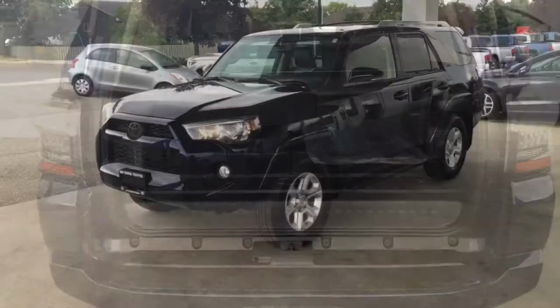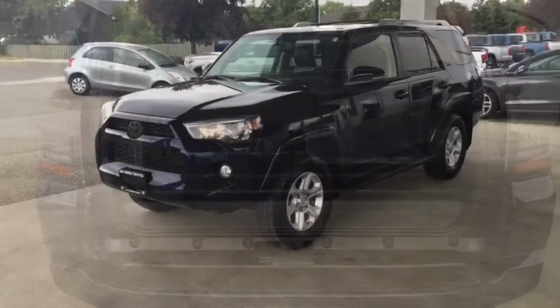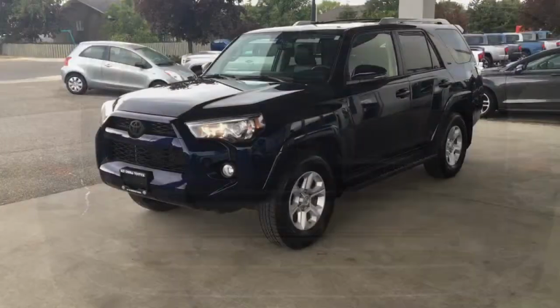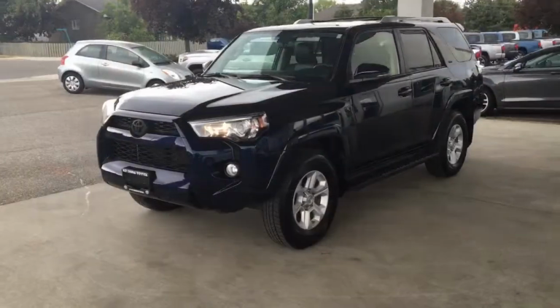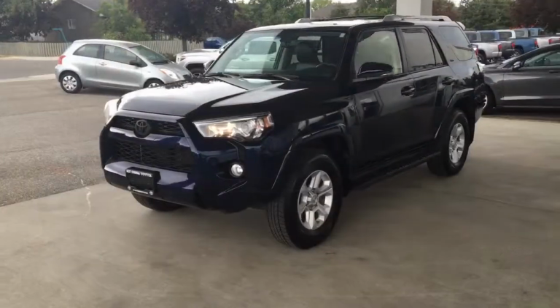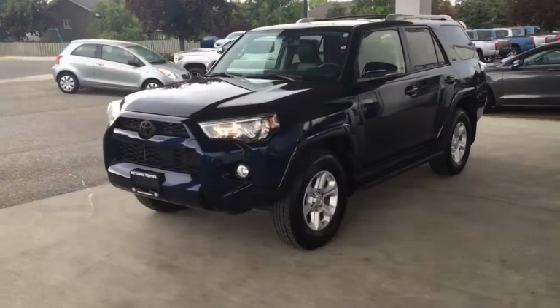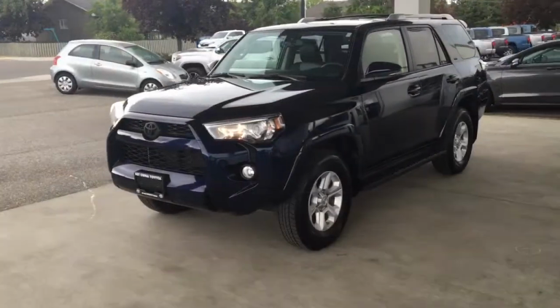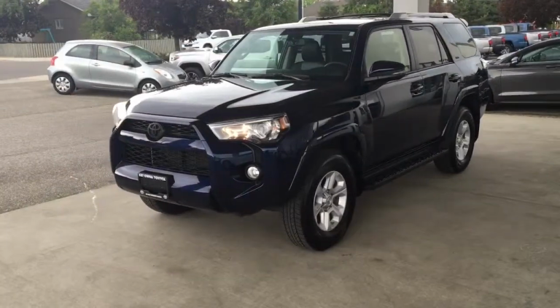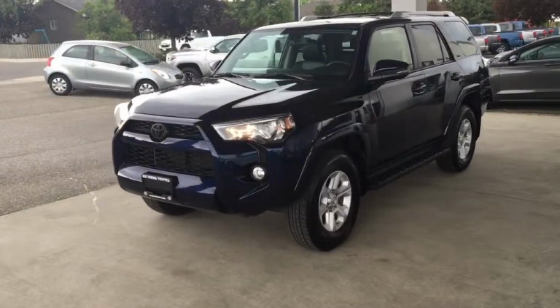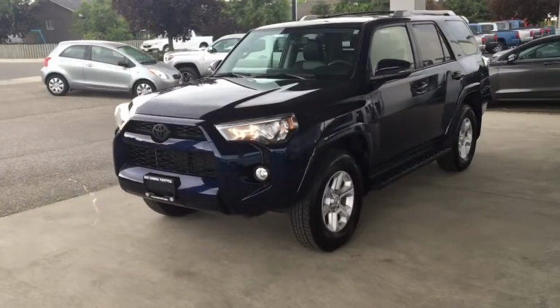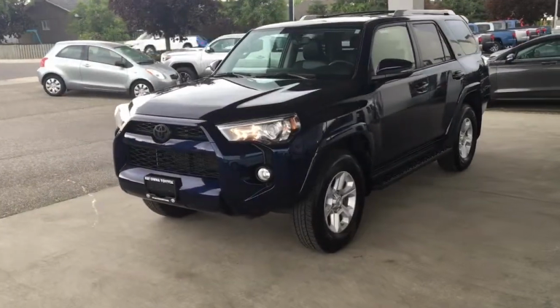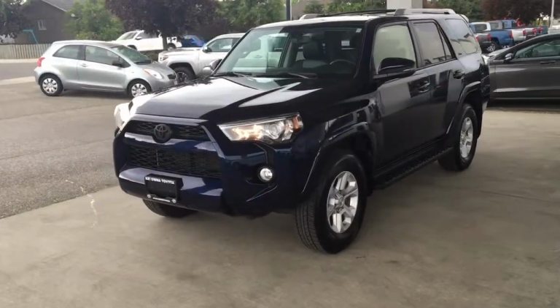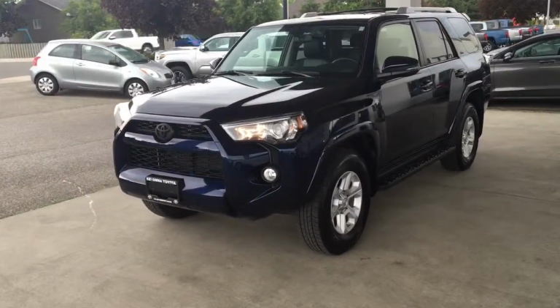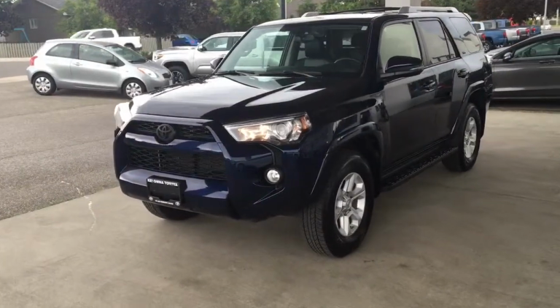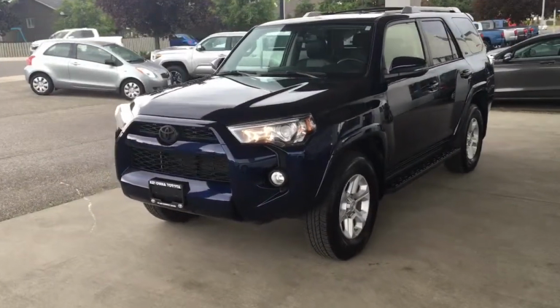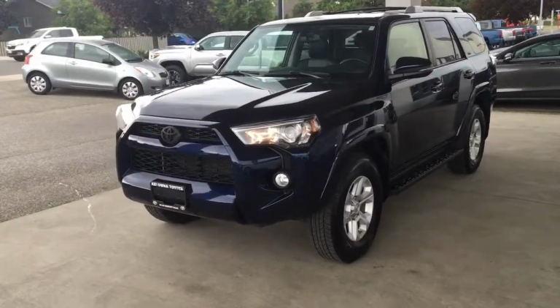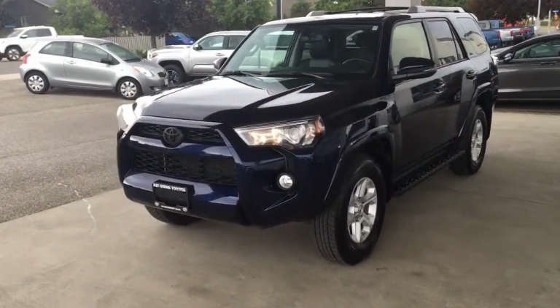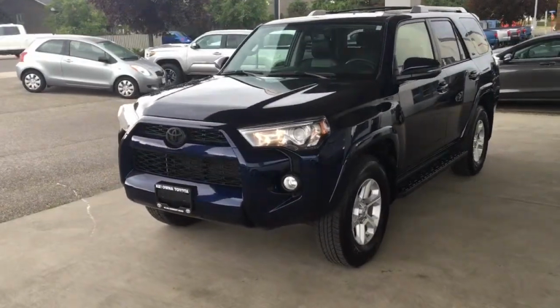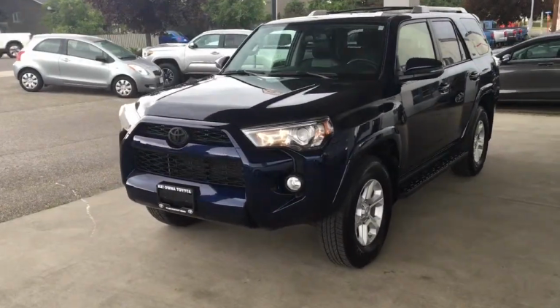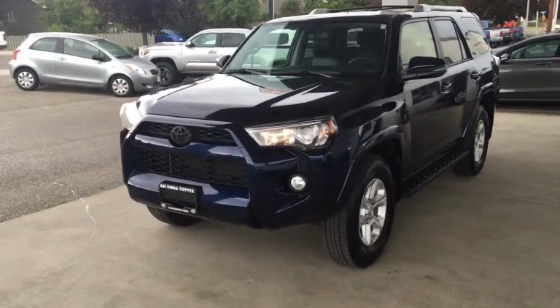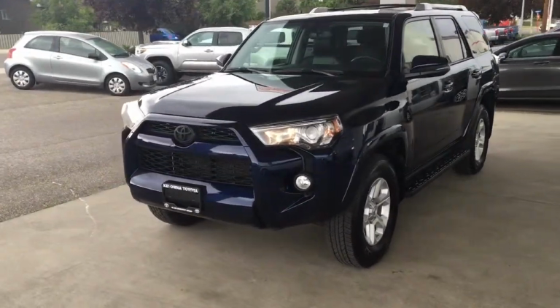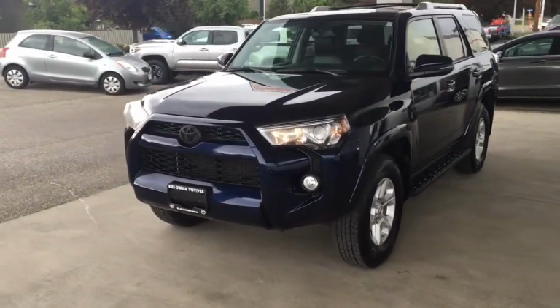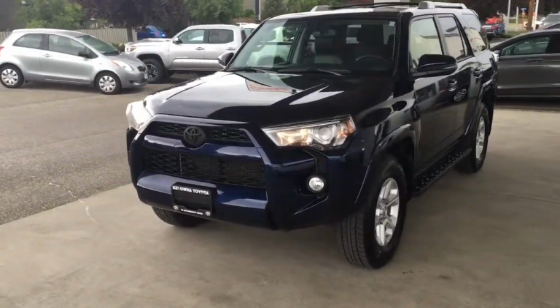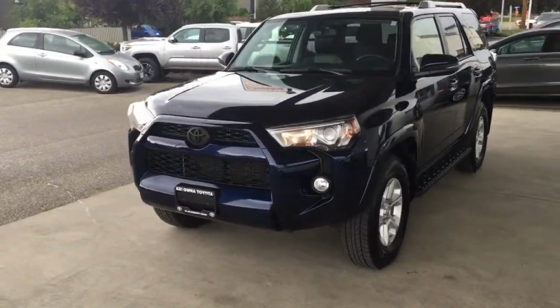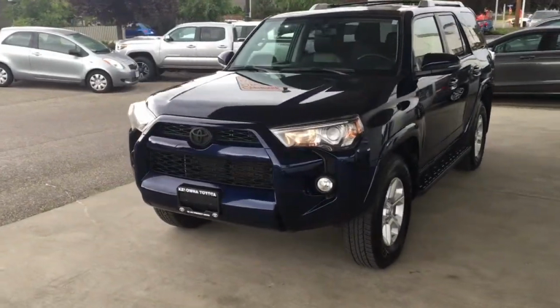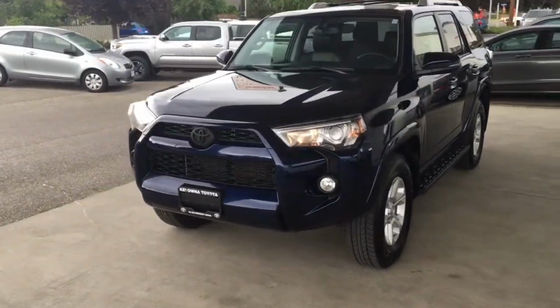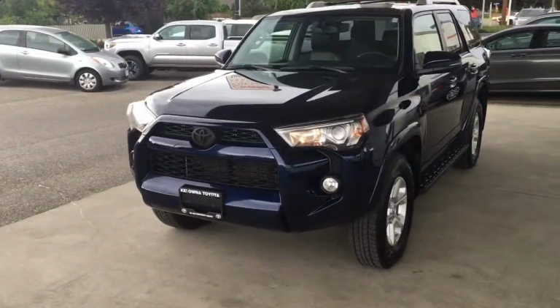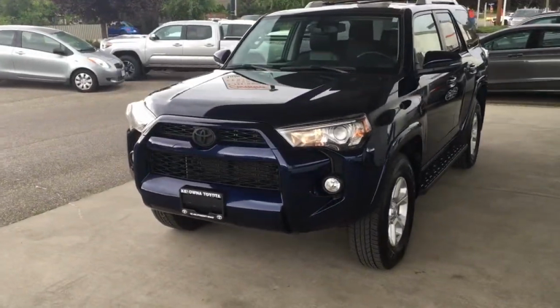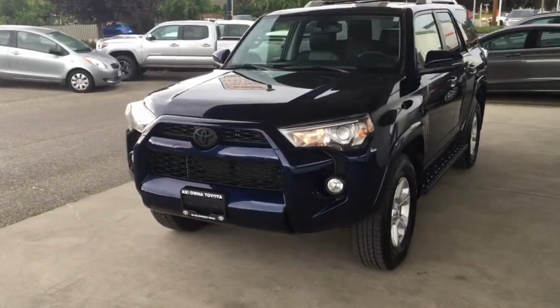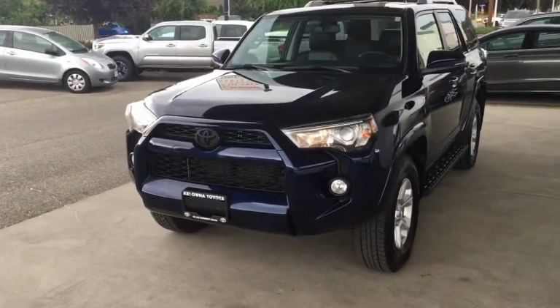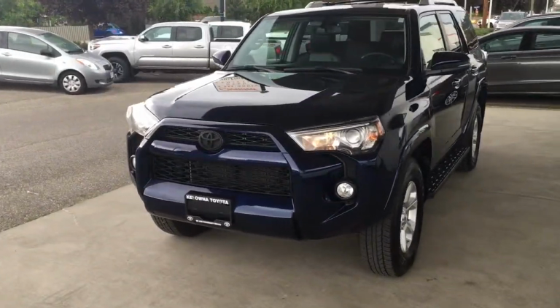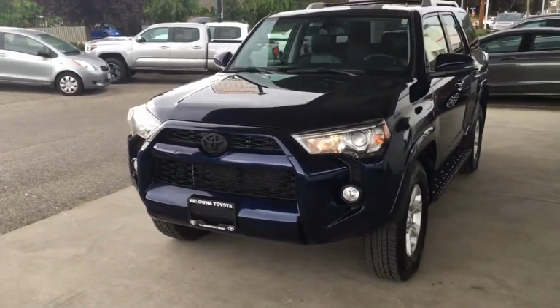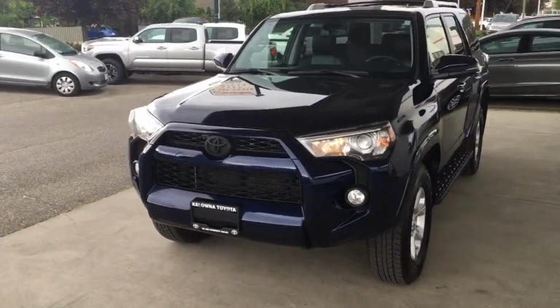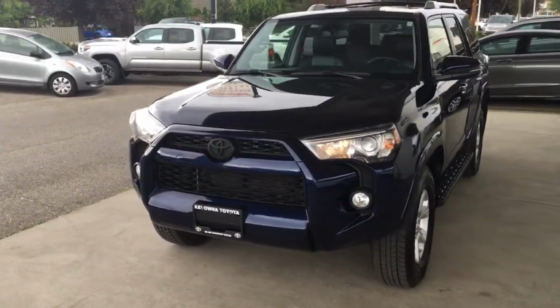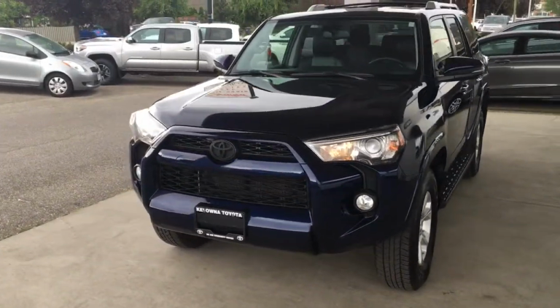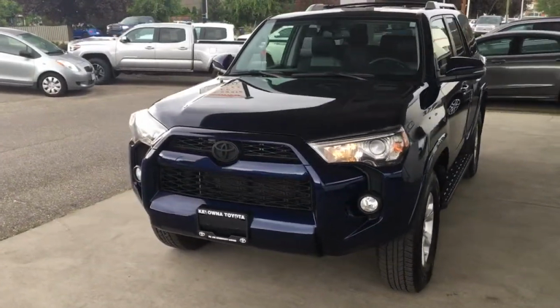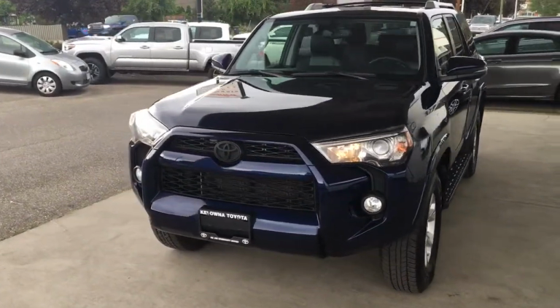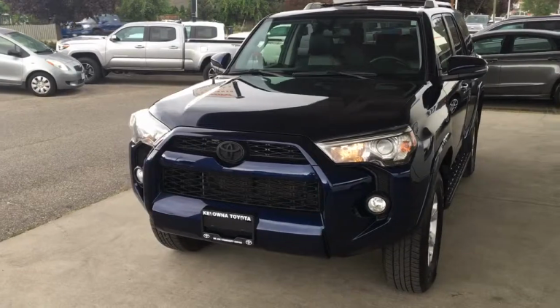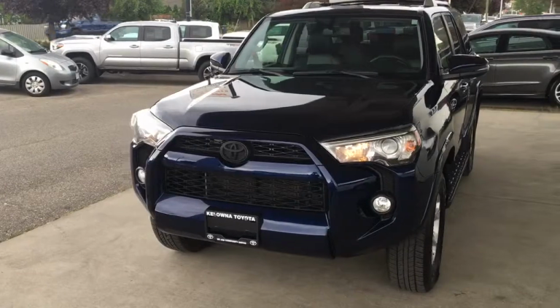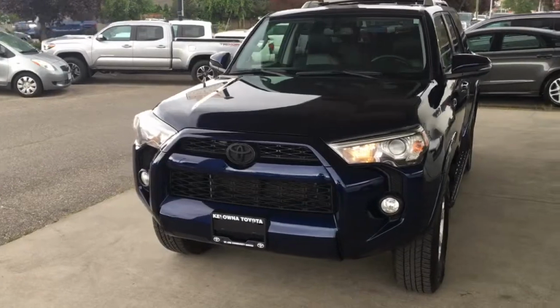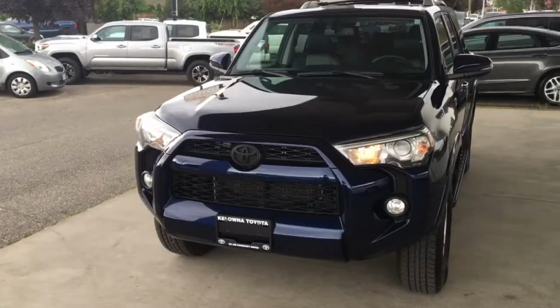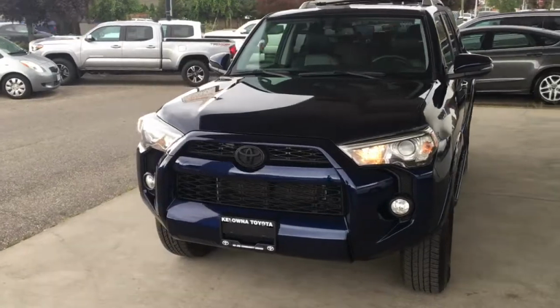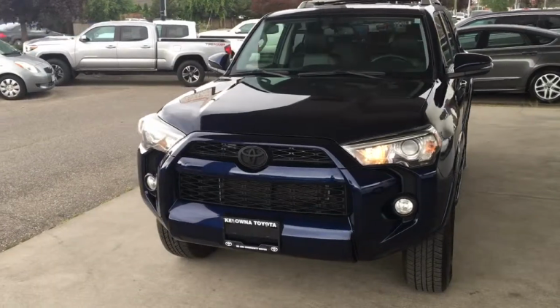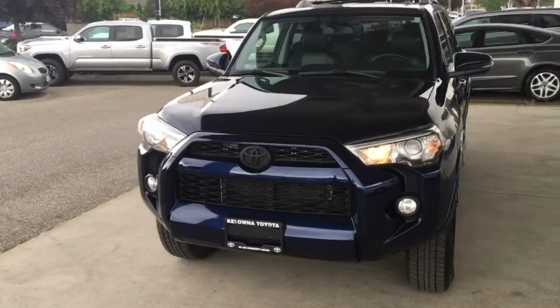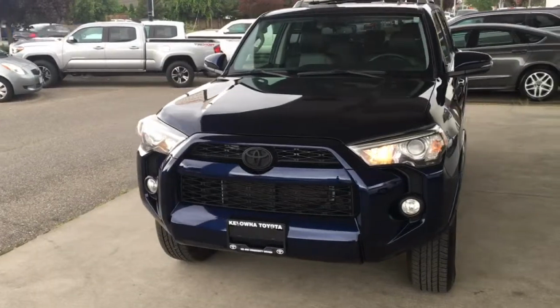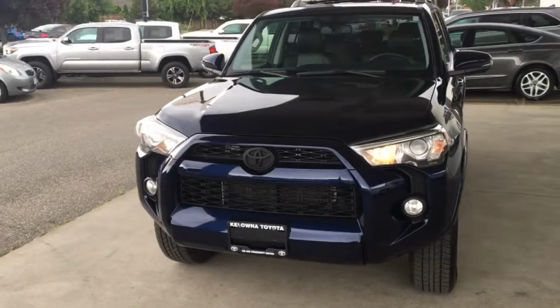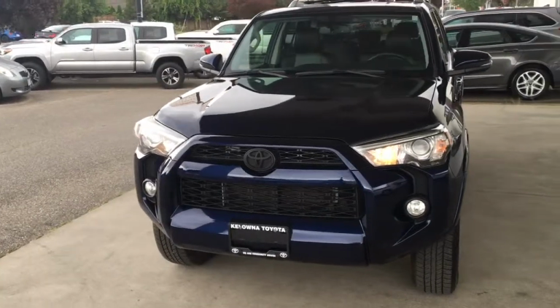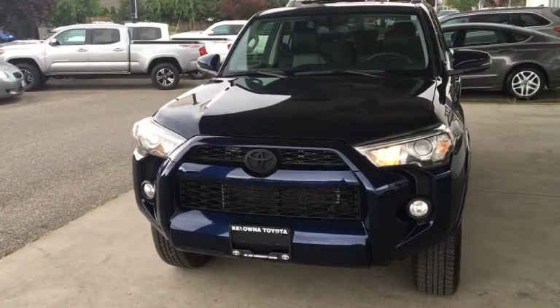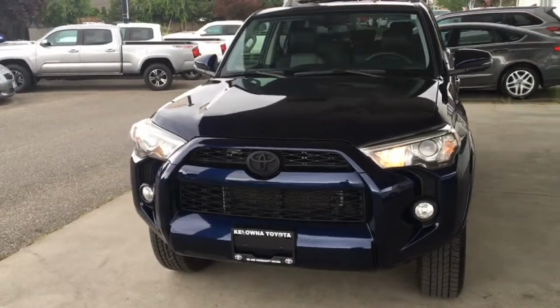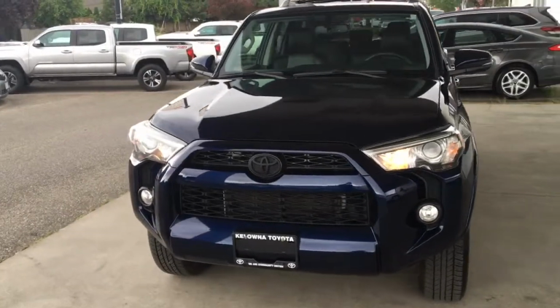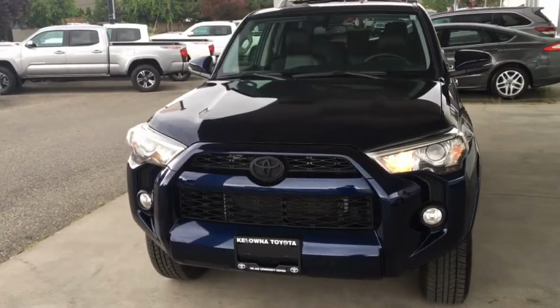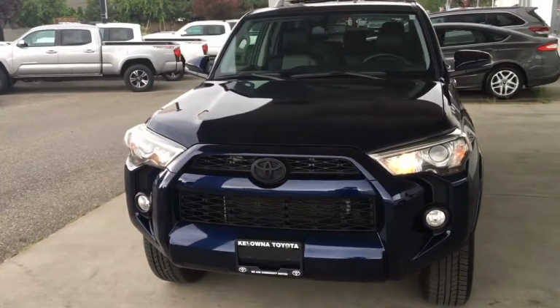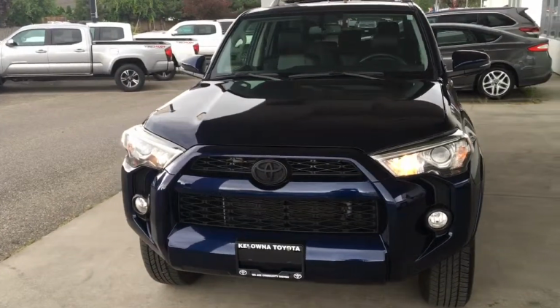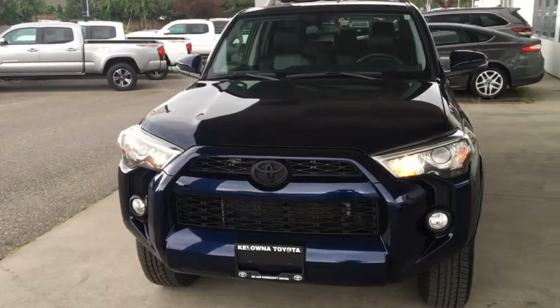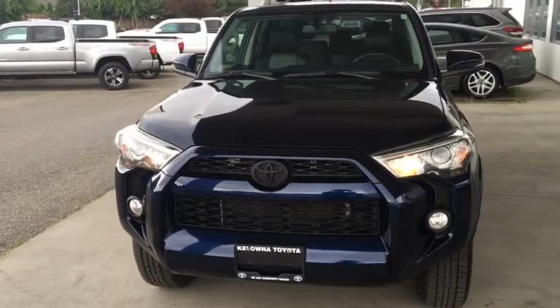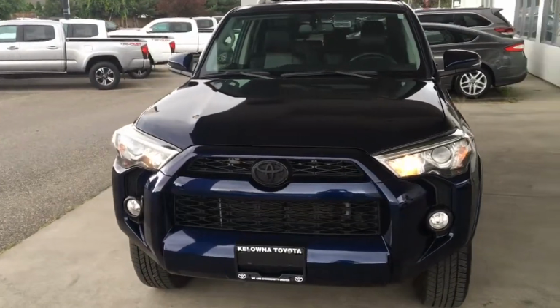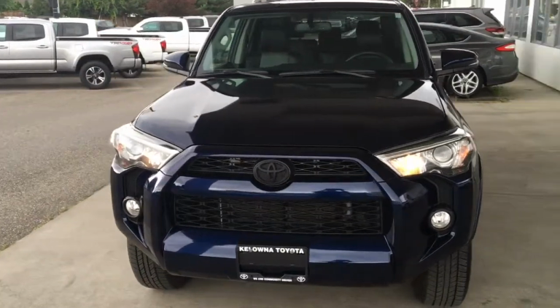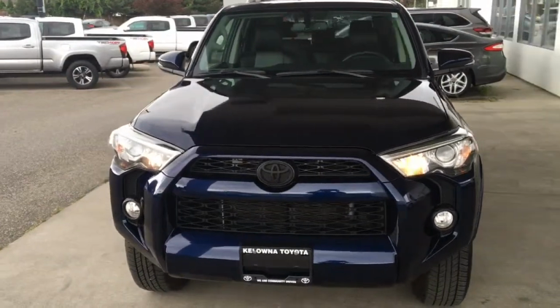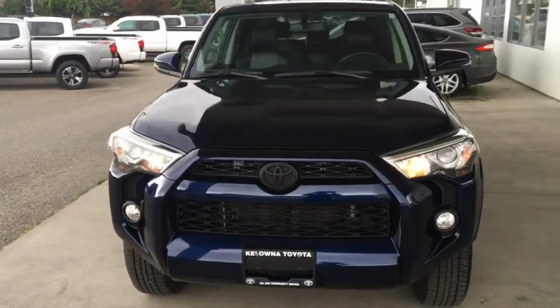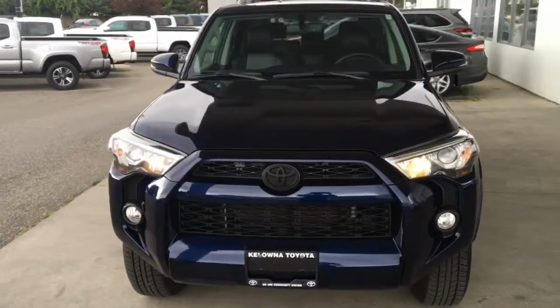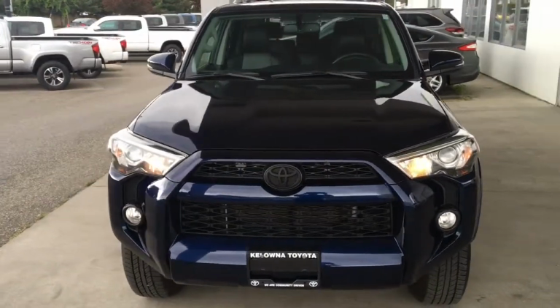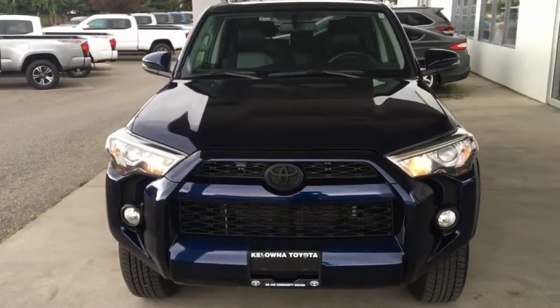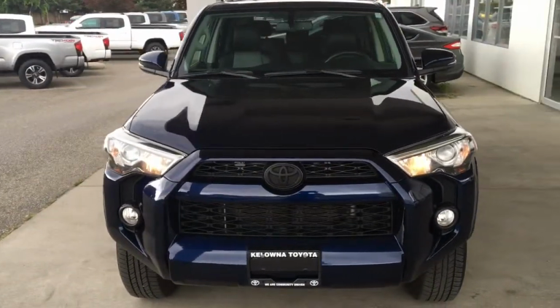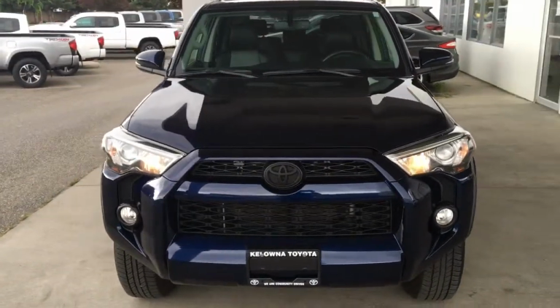From the driver's side, this sharp looking SUV features full length running boards, a blacked out grill, blemish free paint, and fog lights.